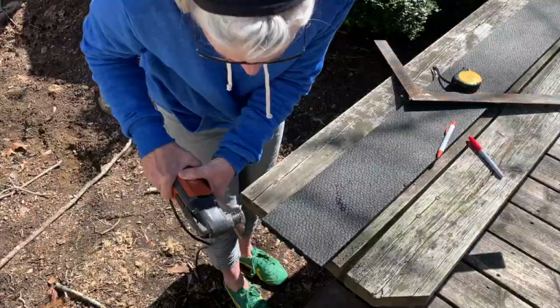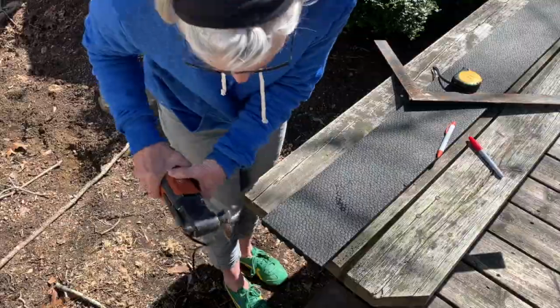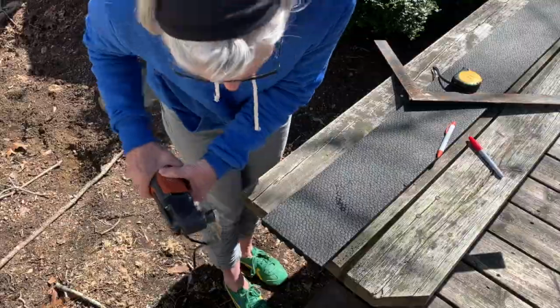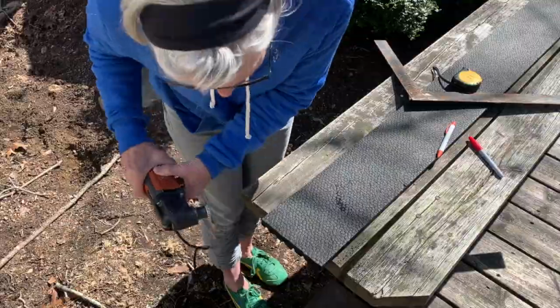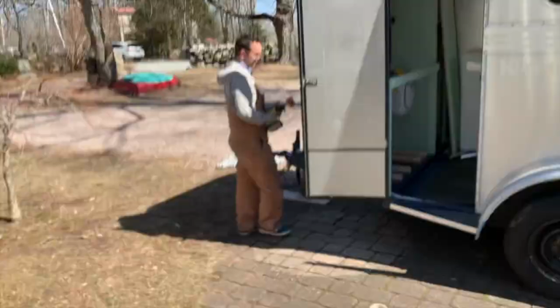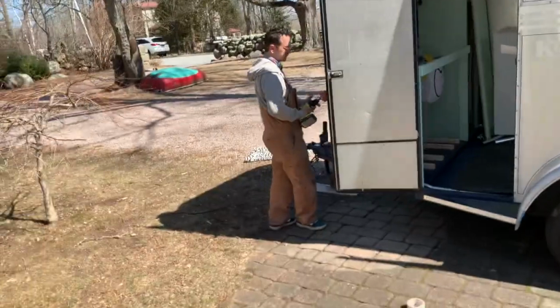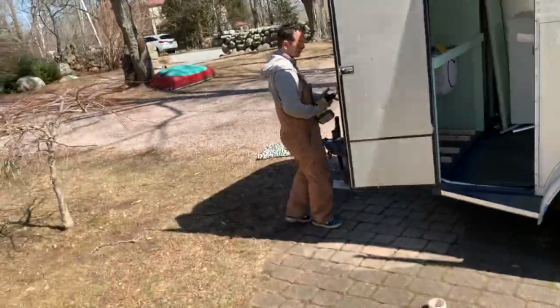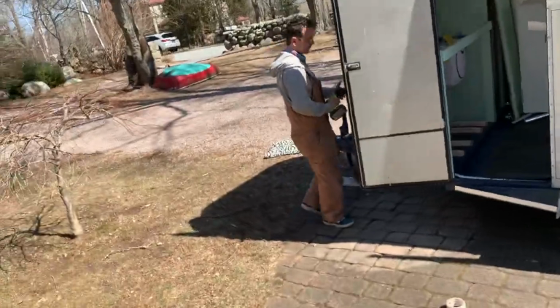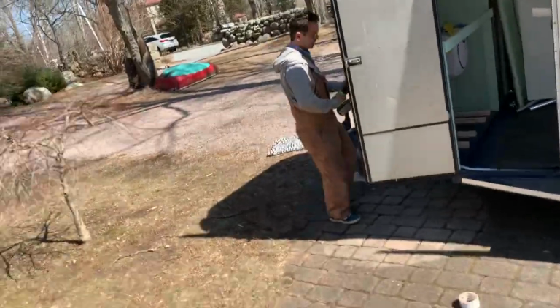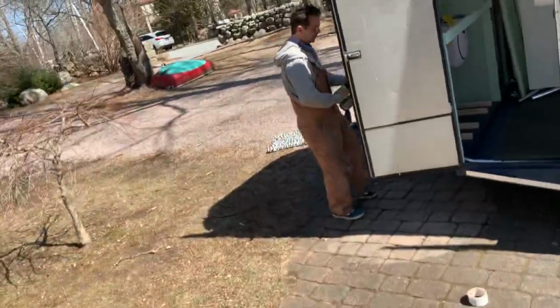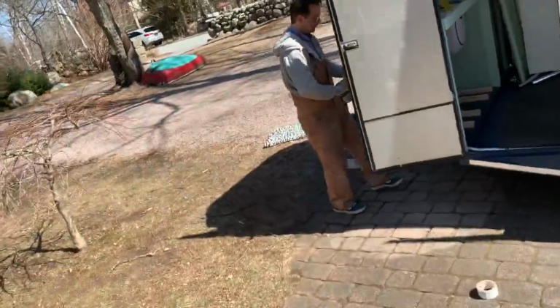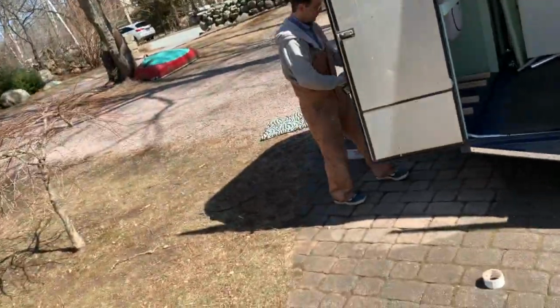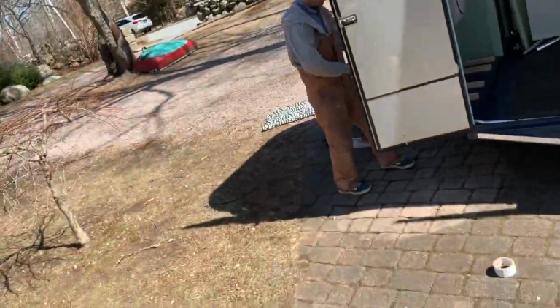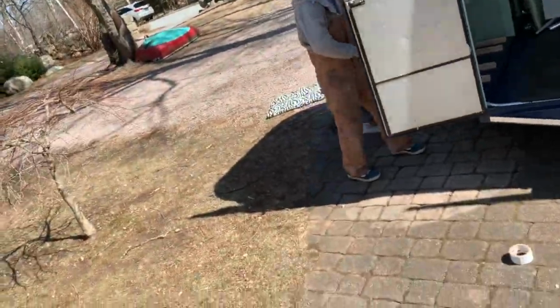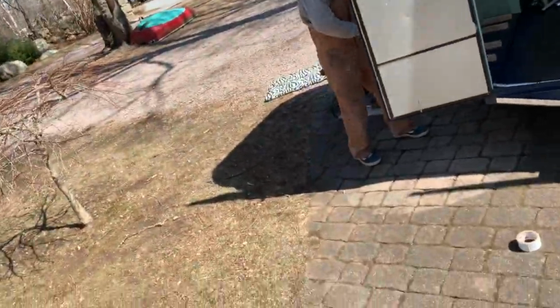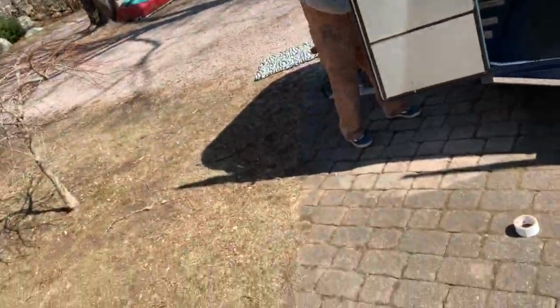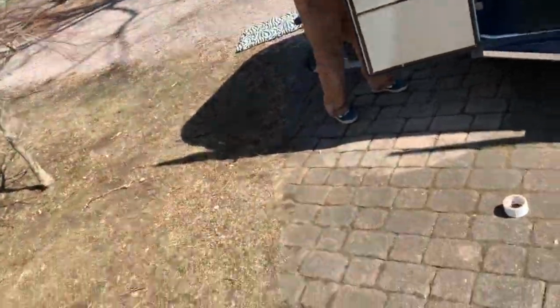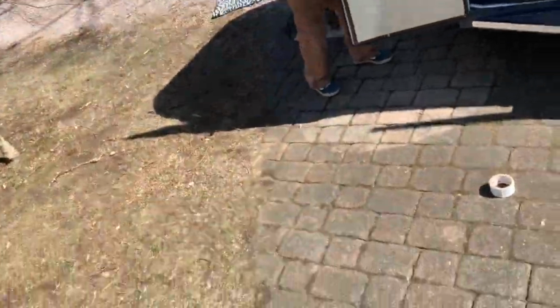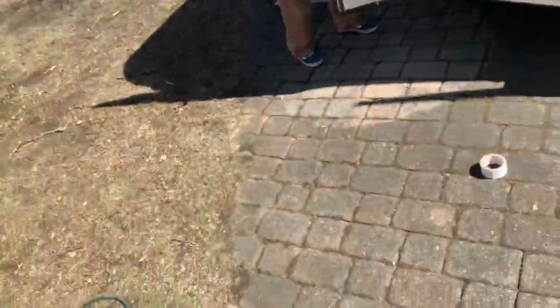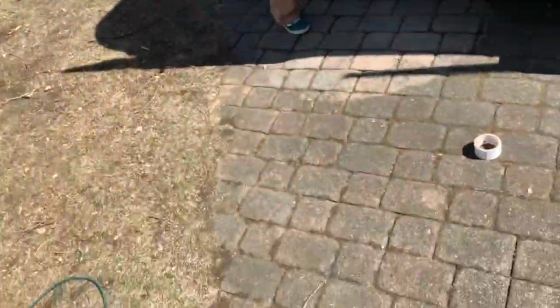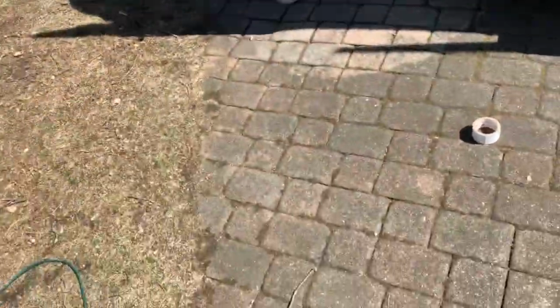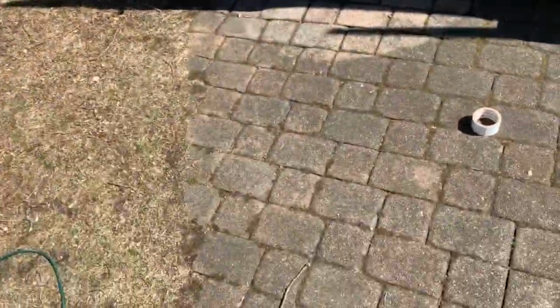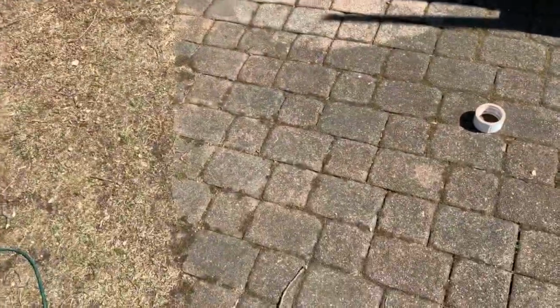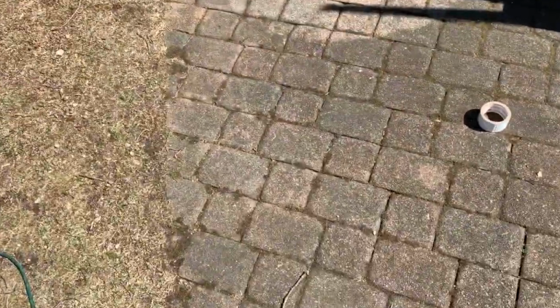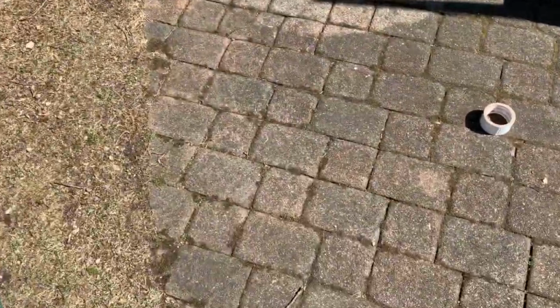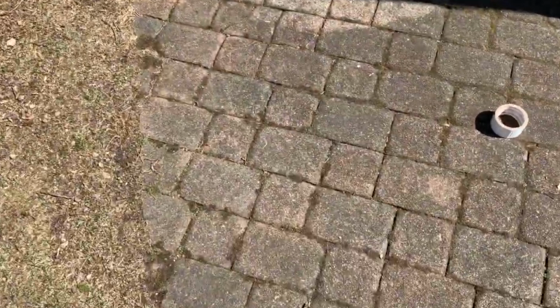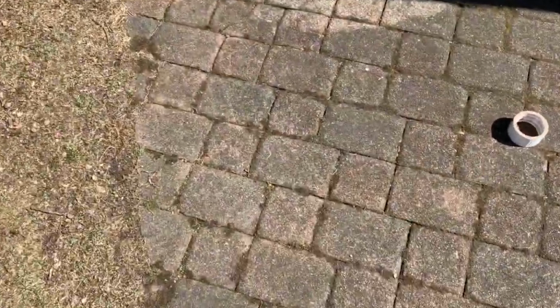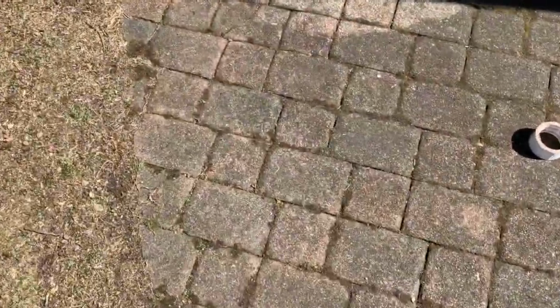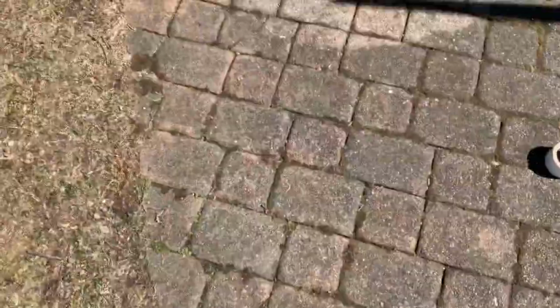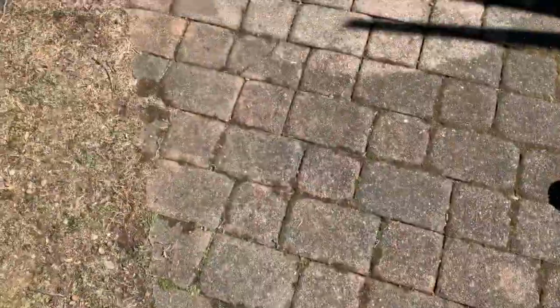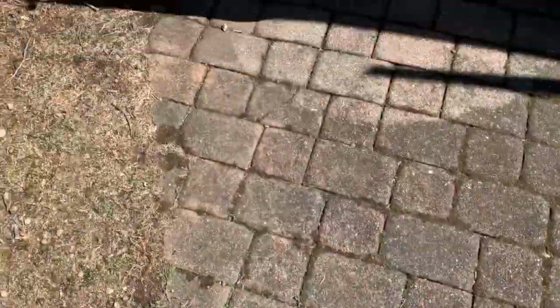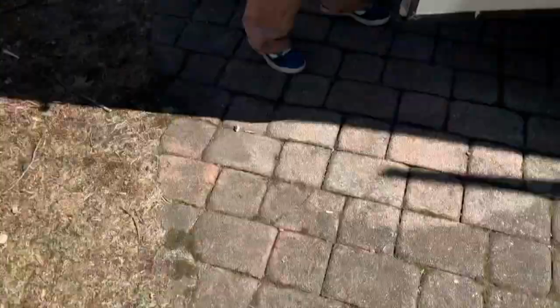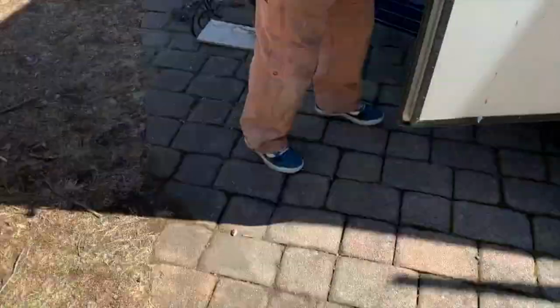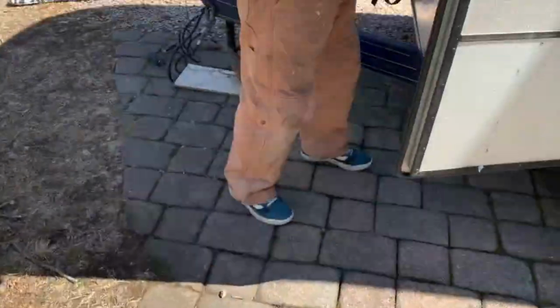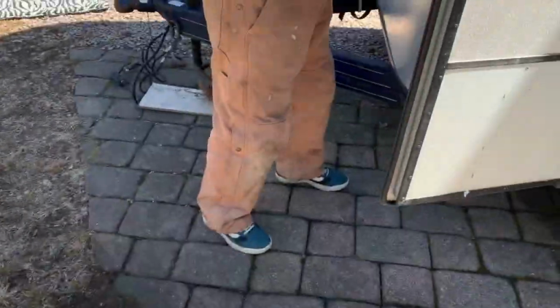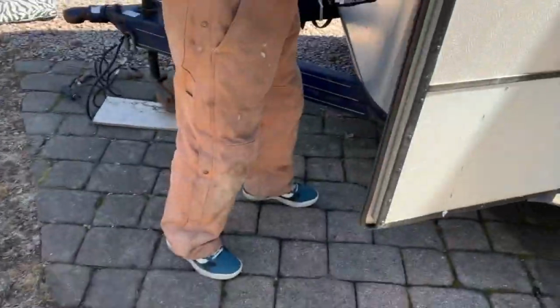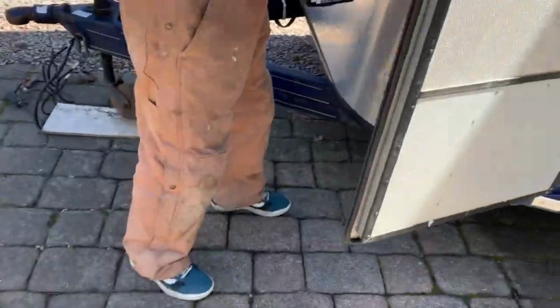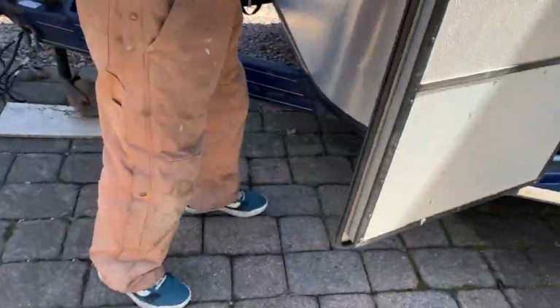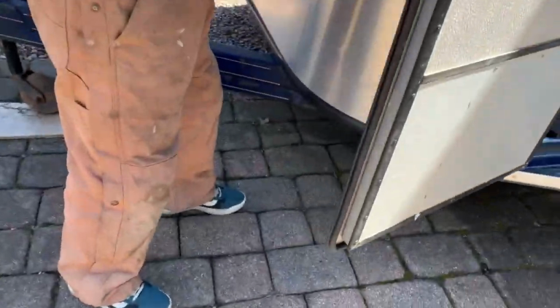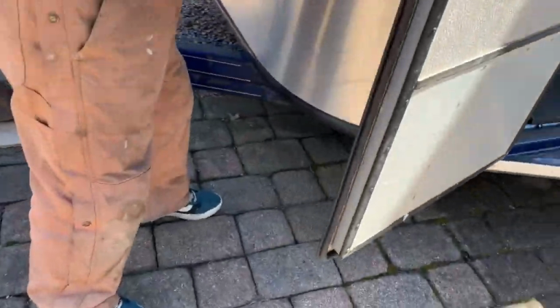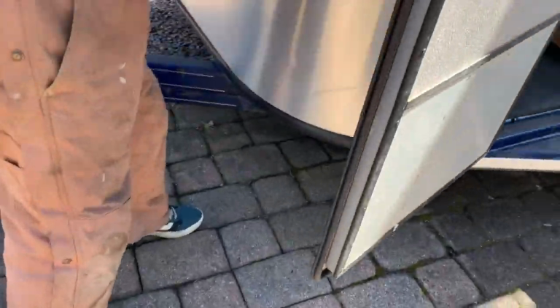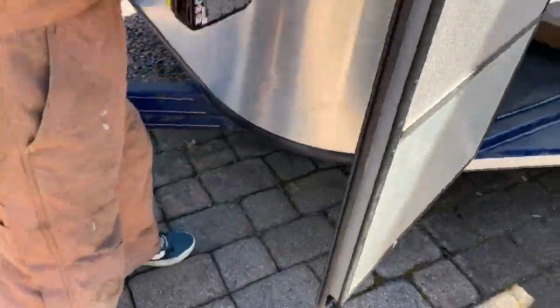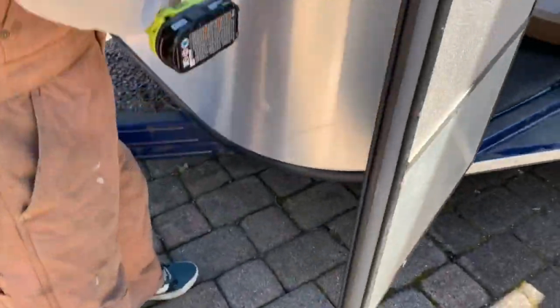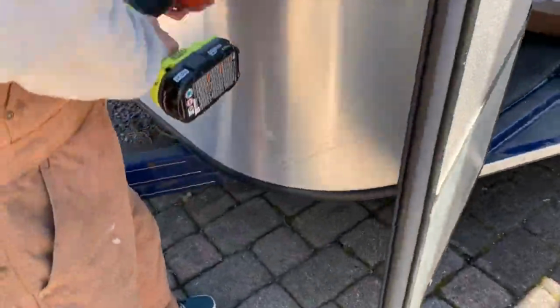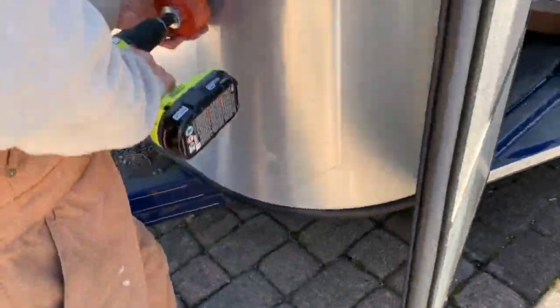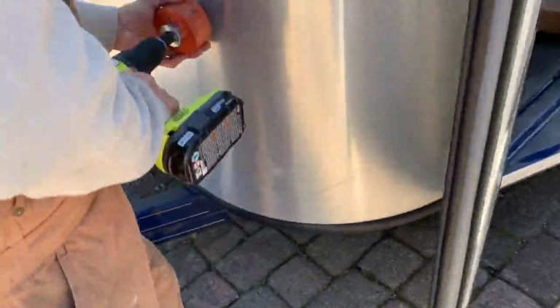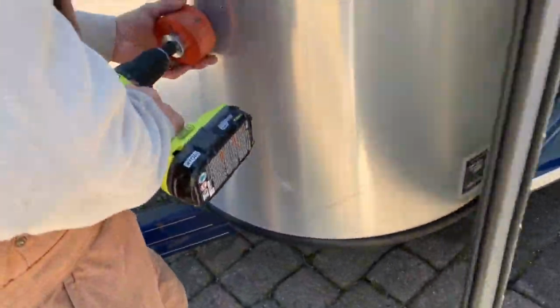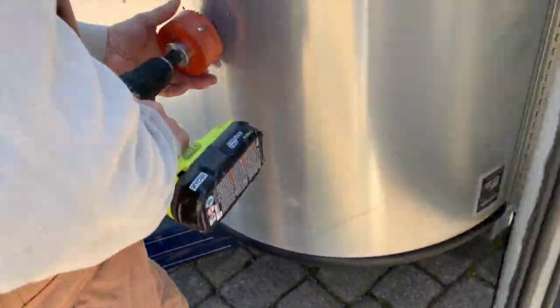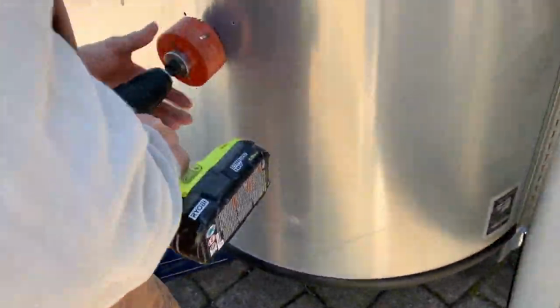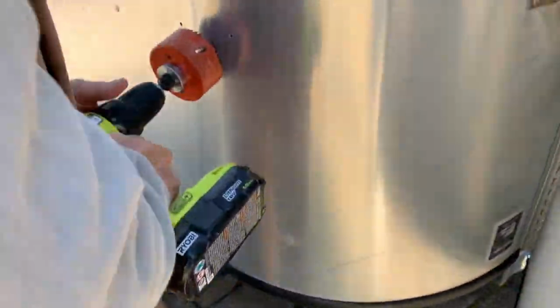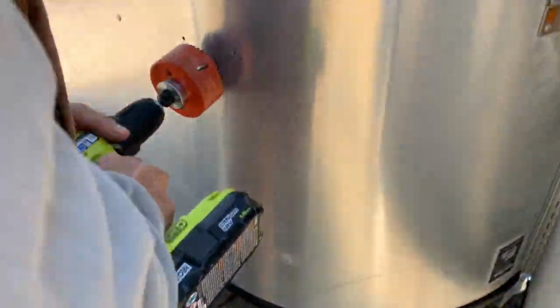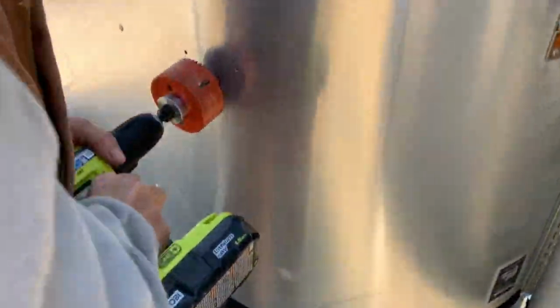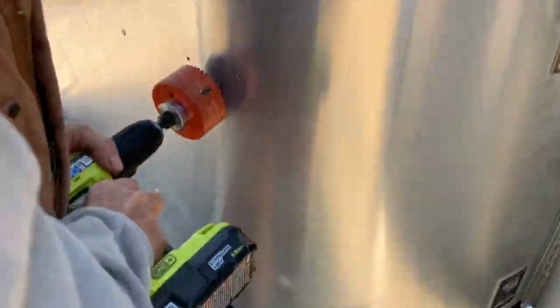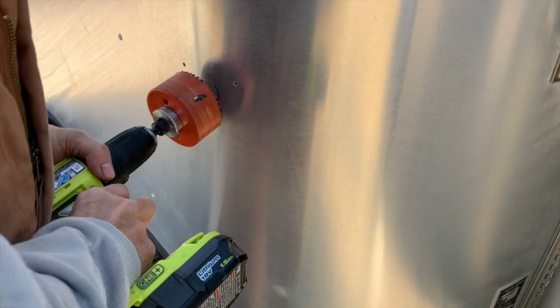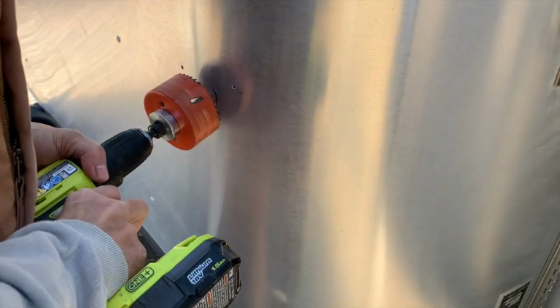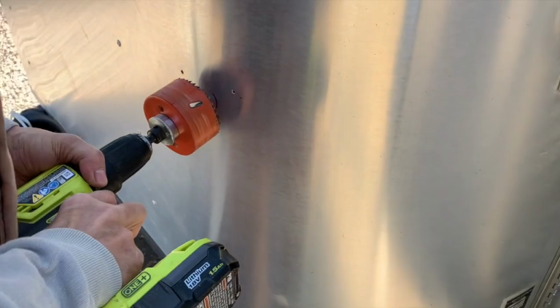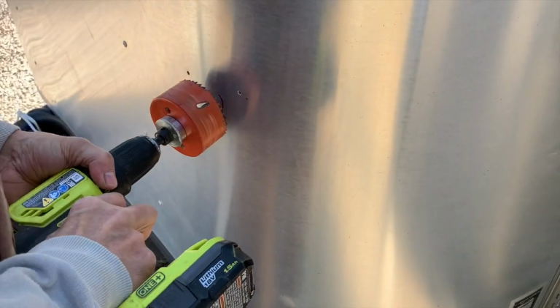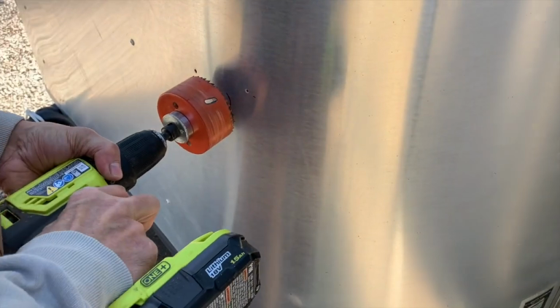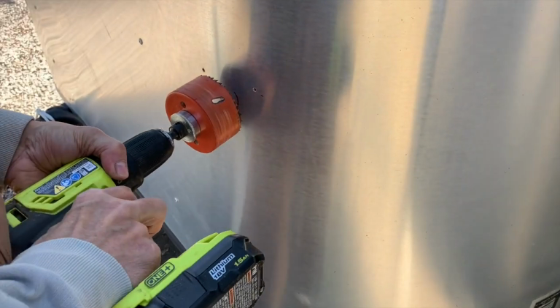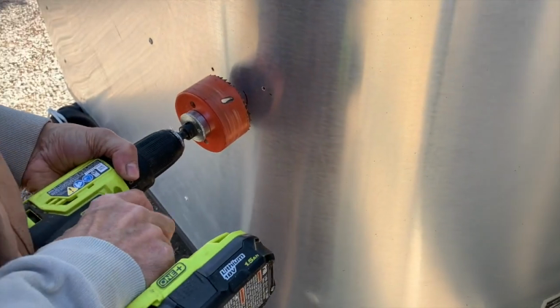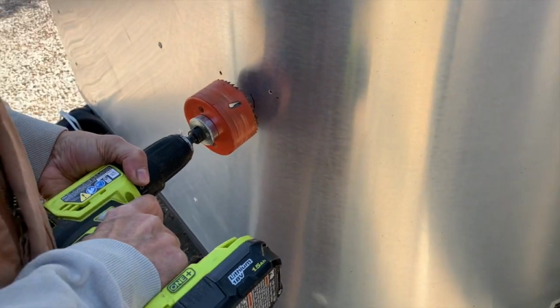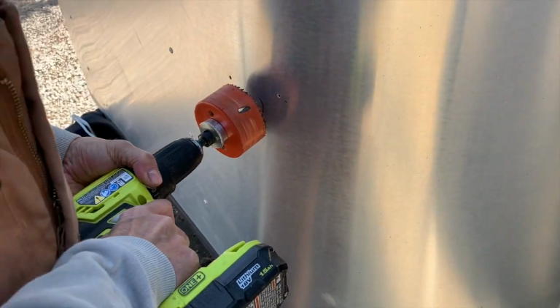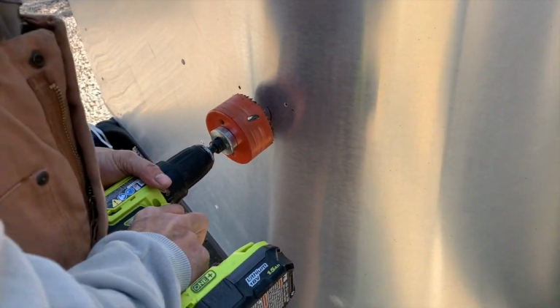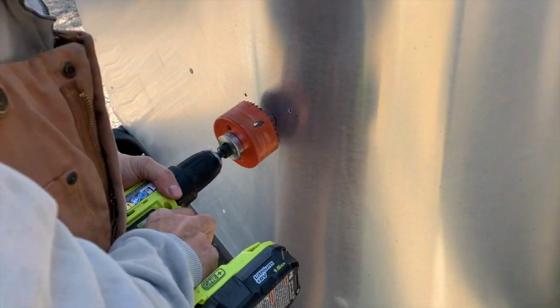It's going to be a big old hole. Oh boy.